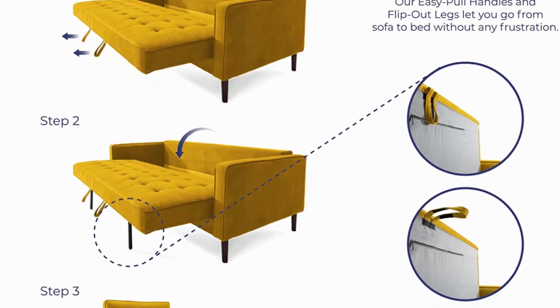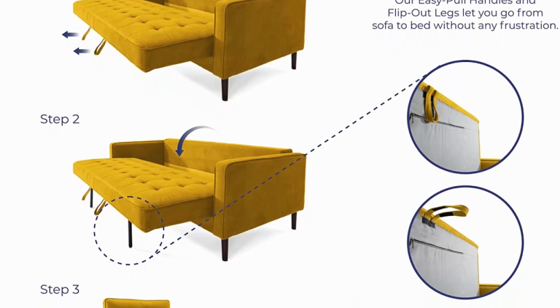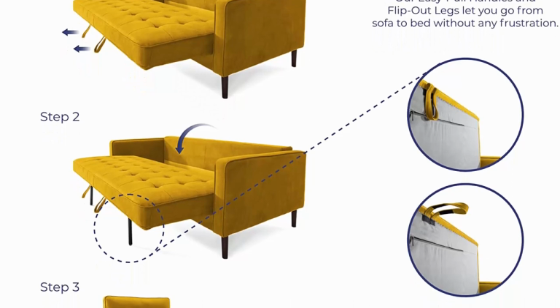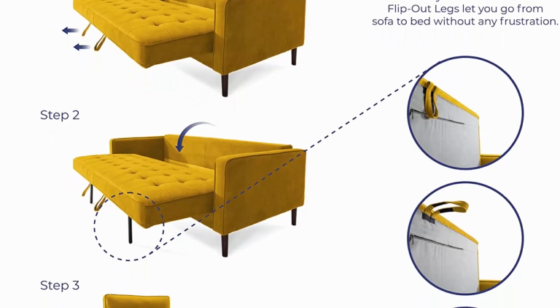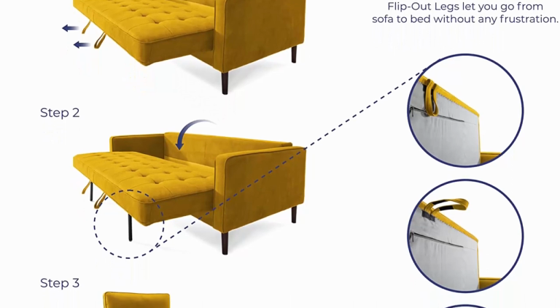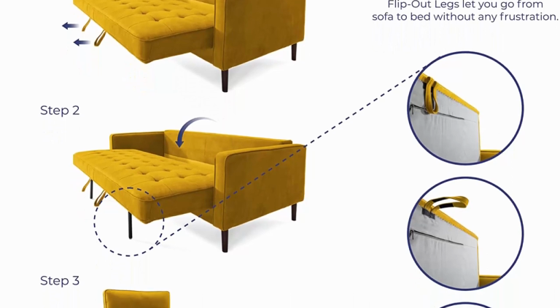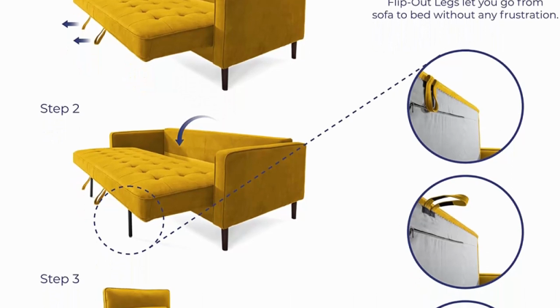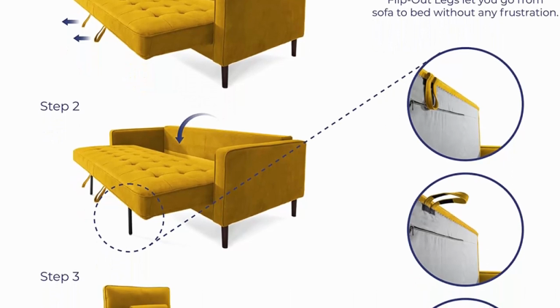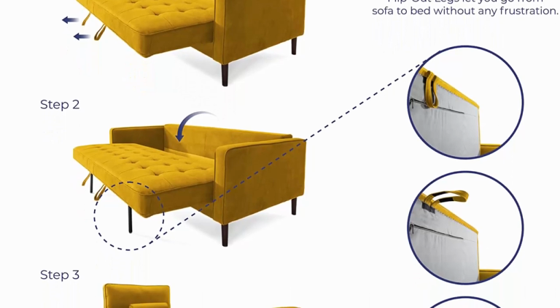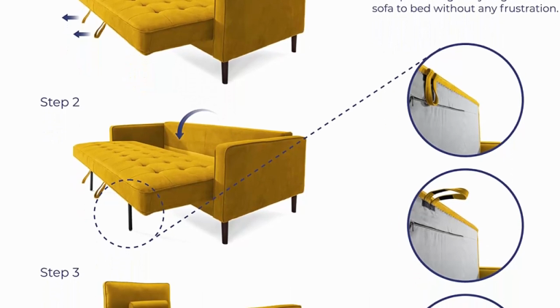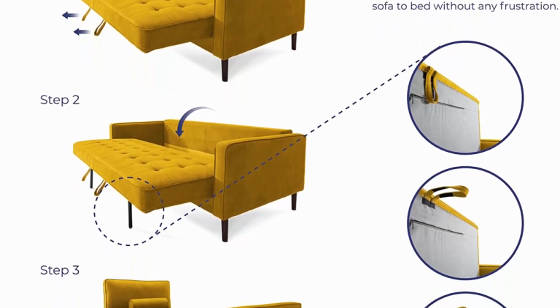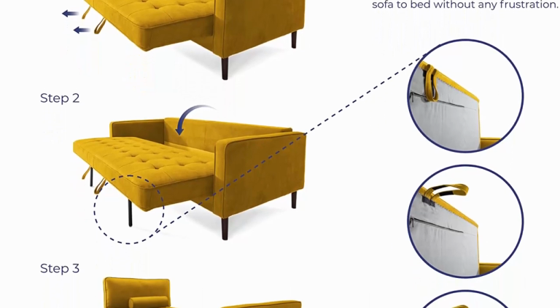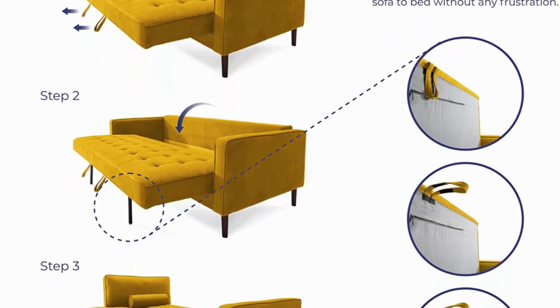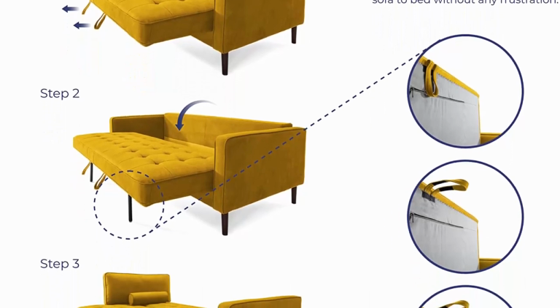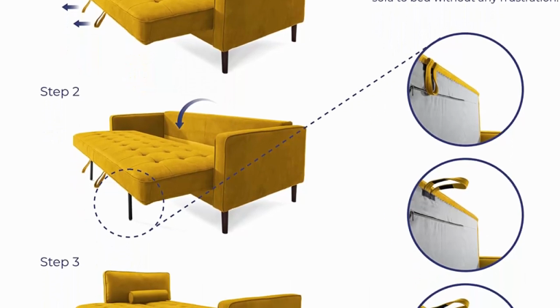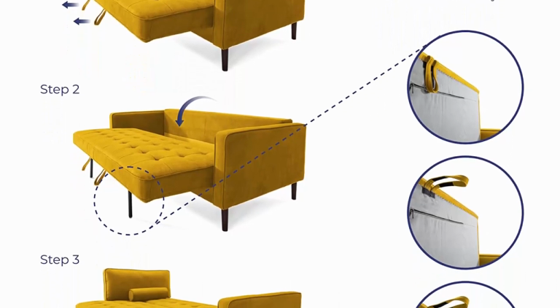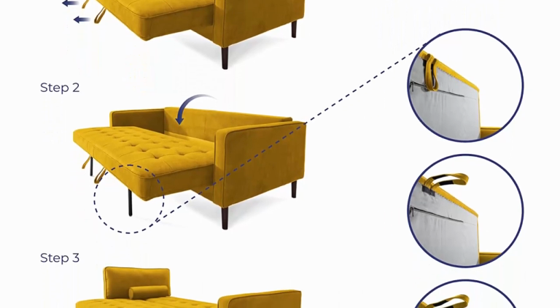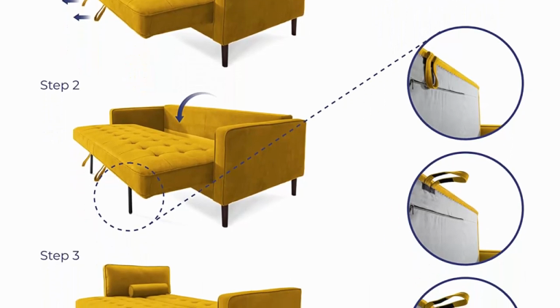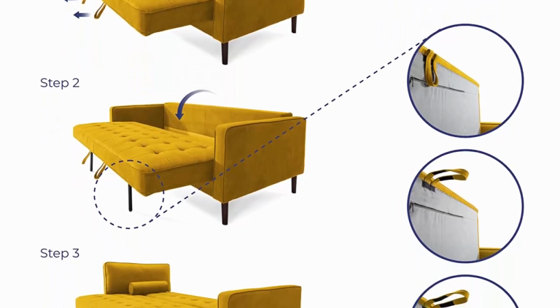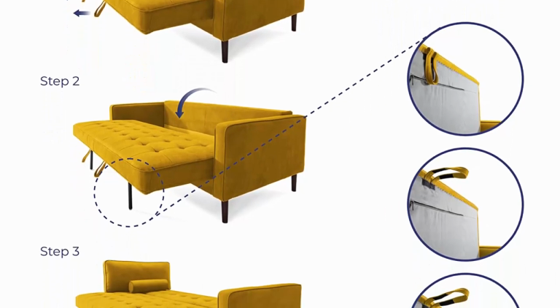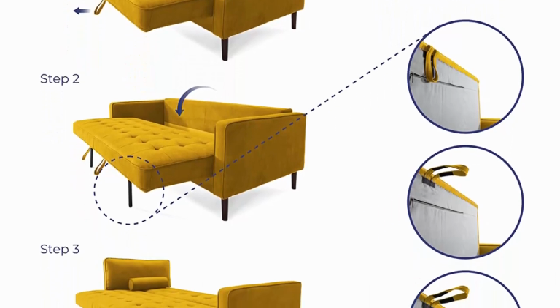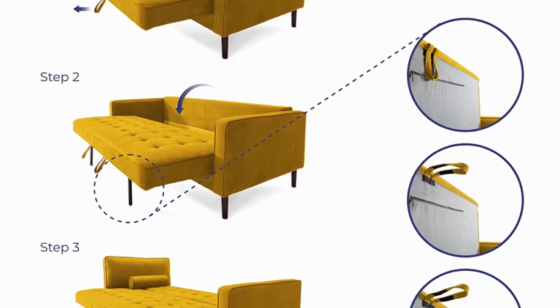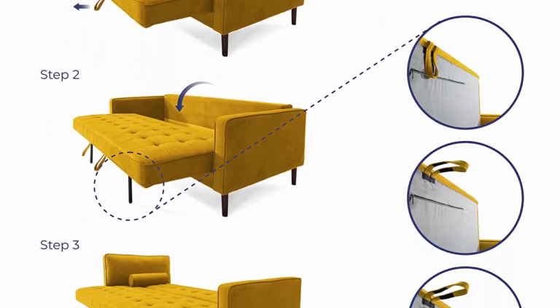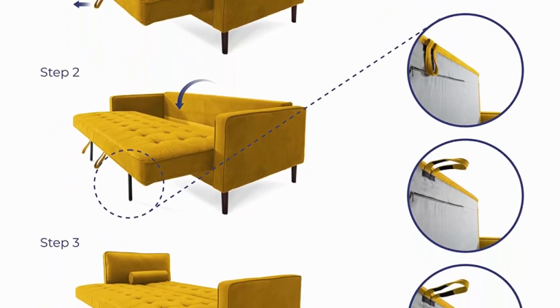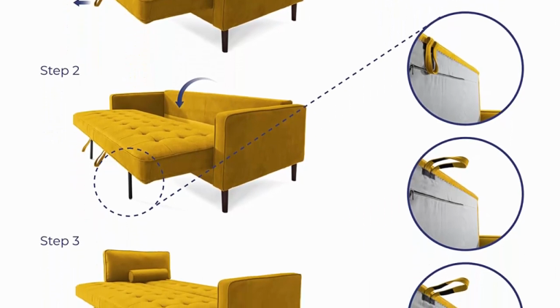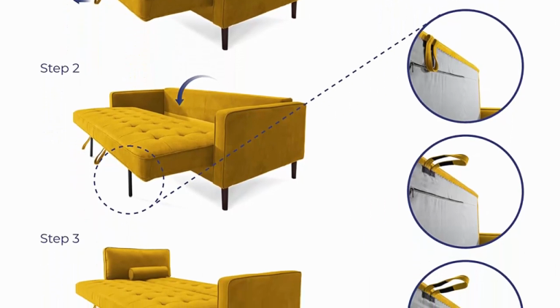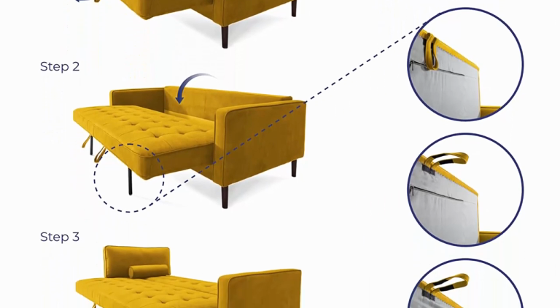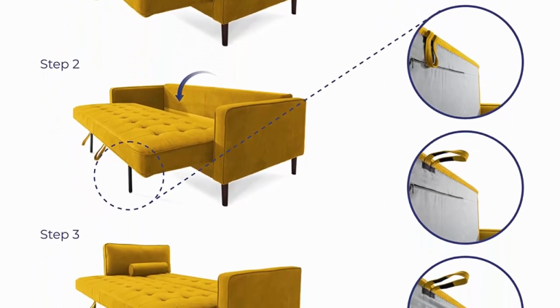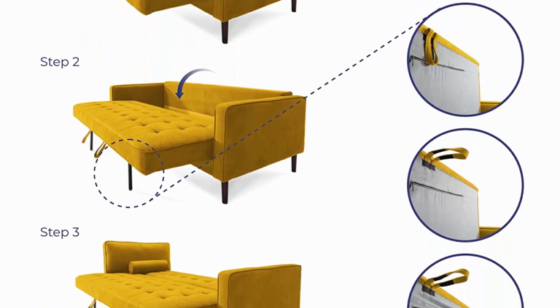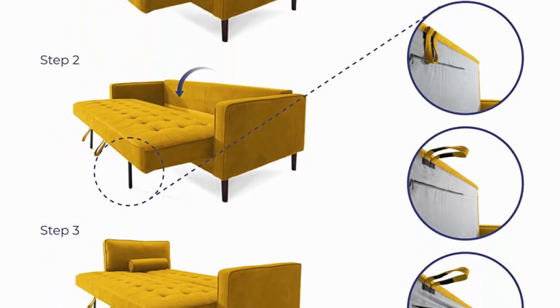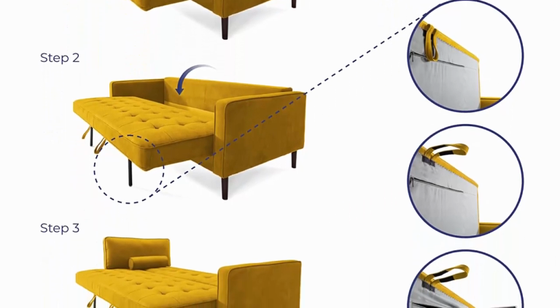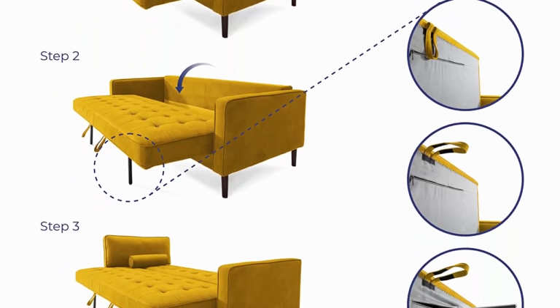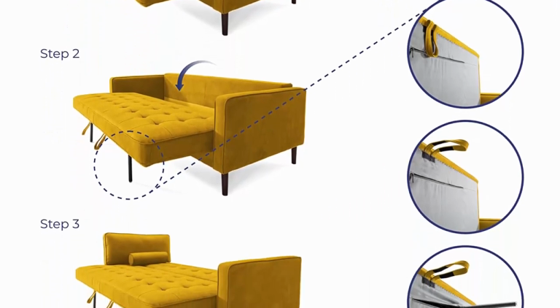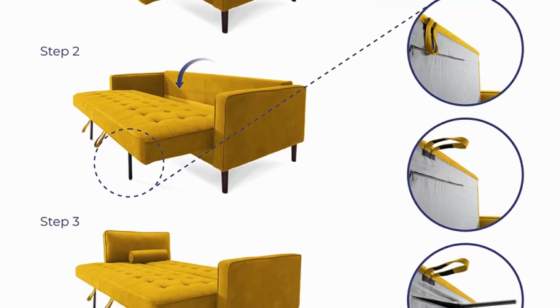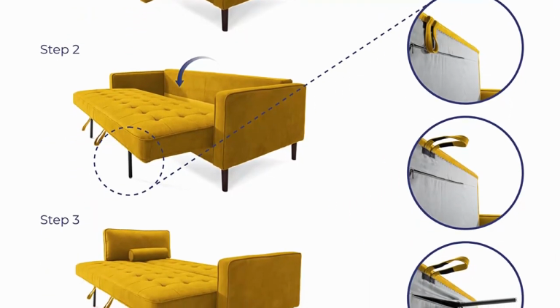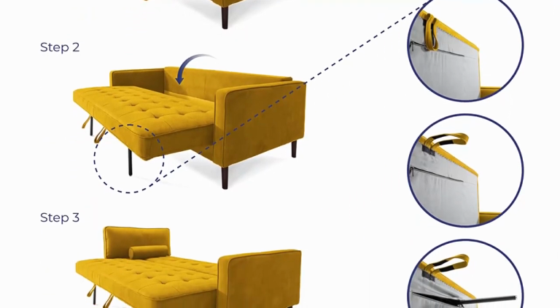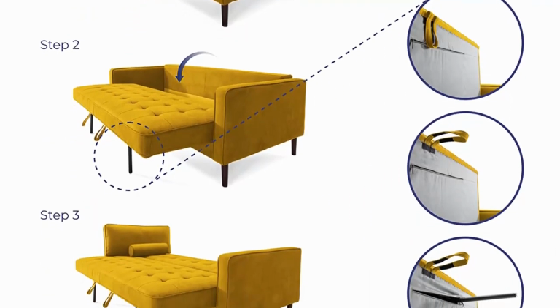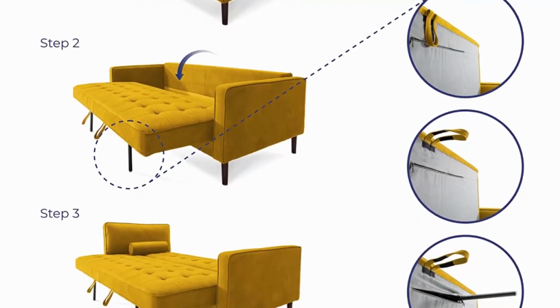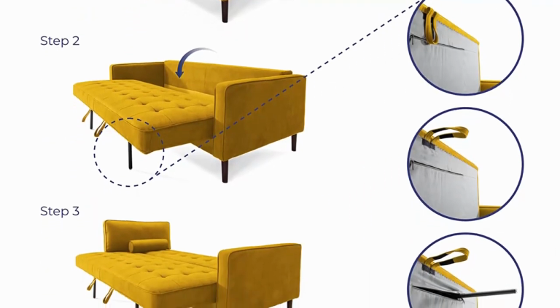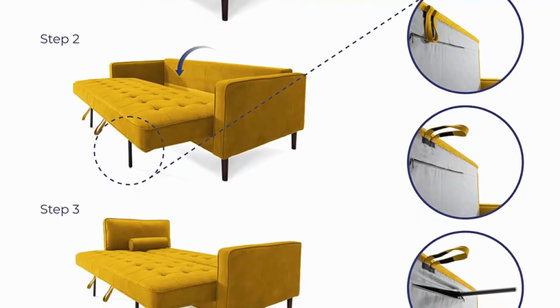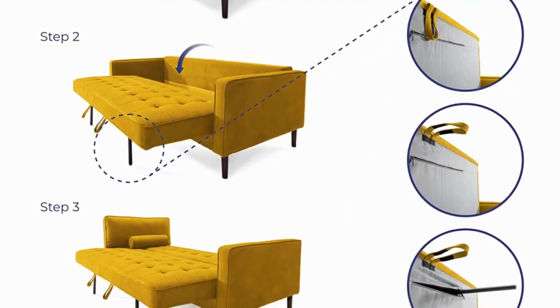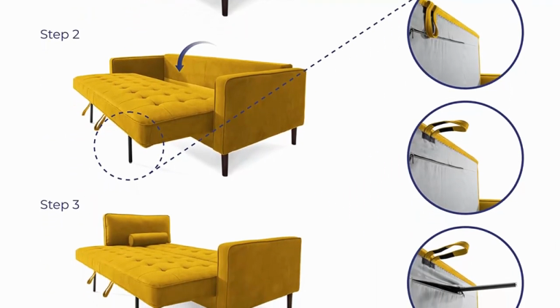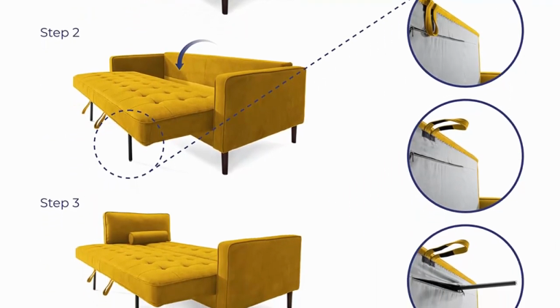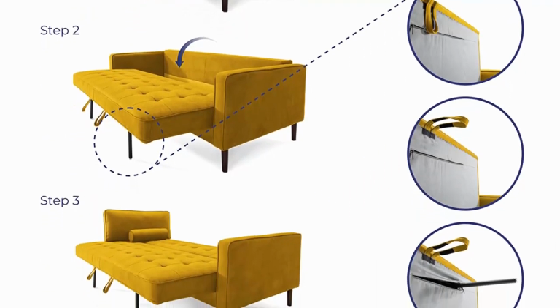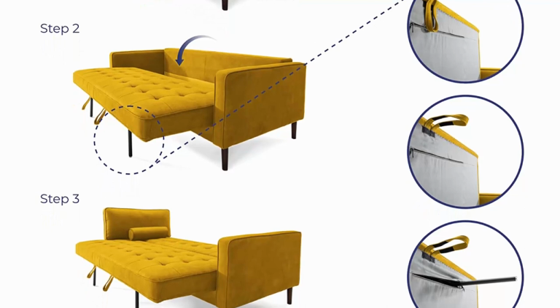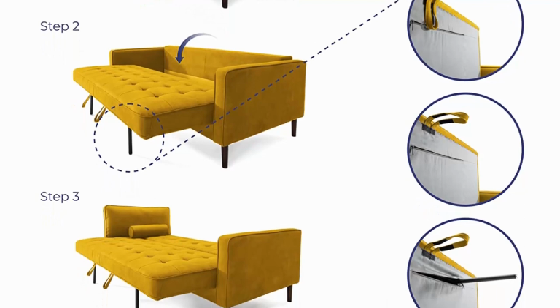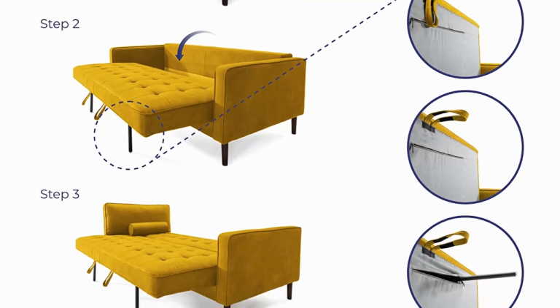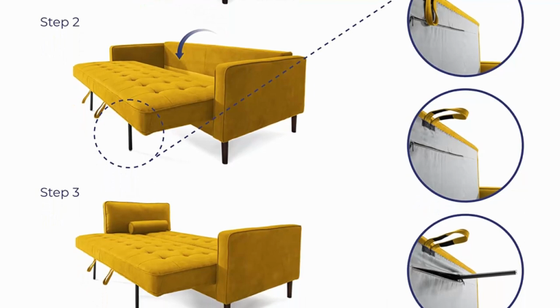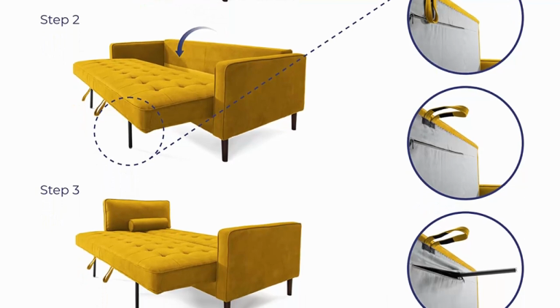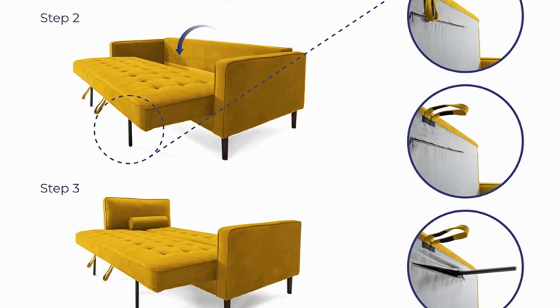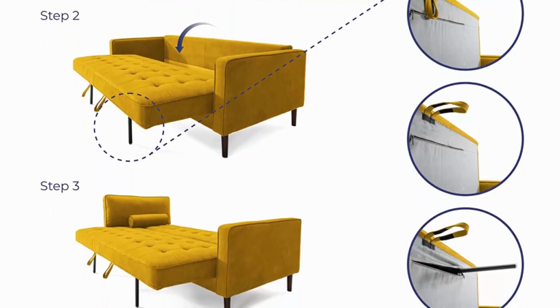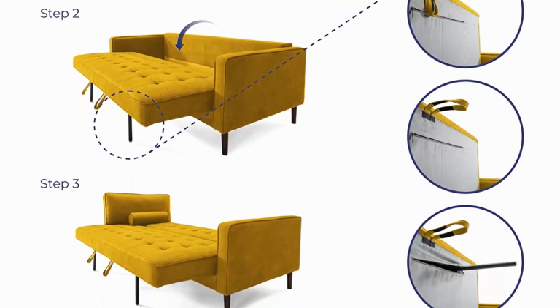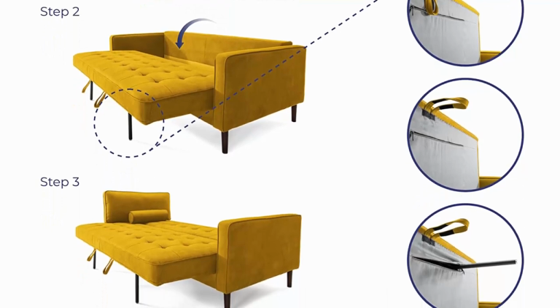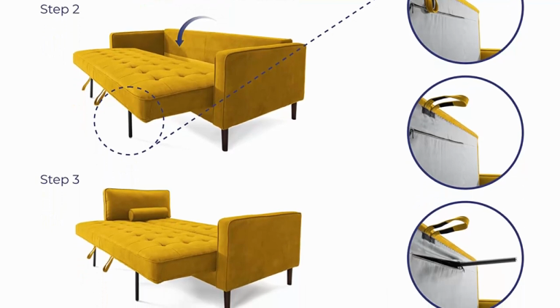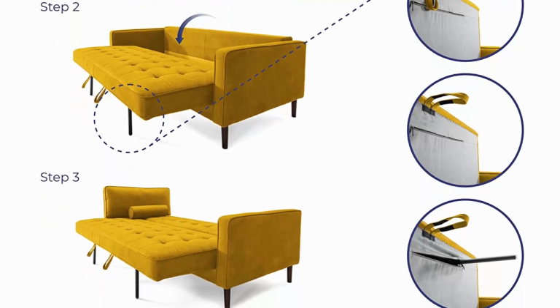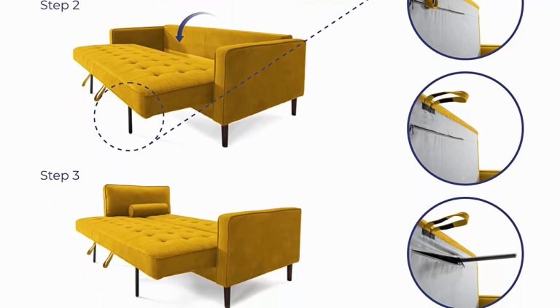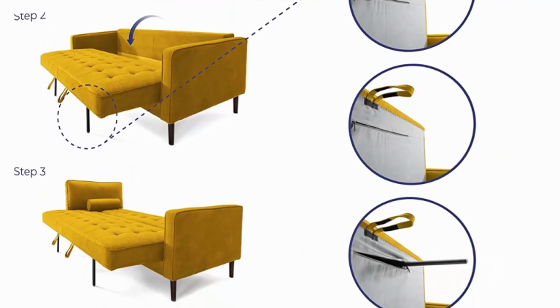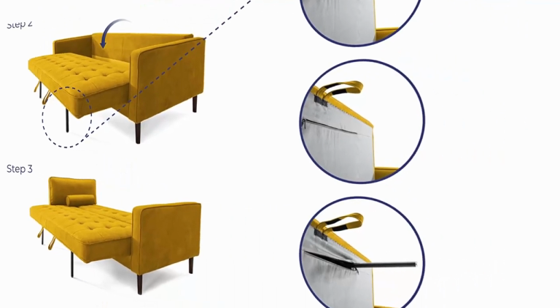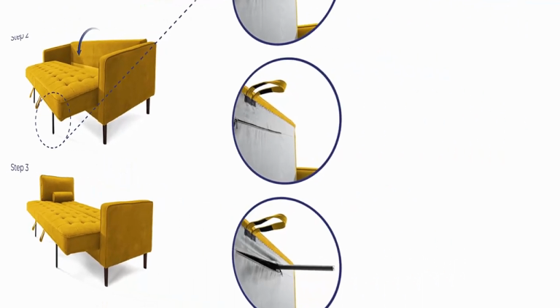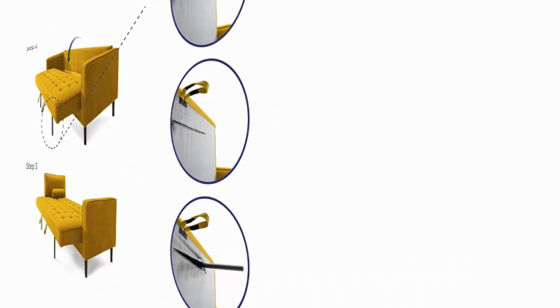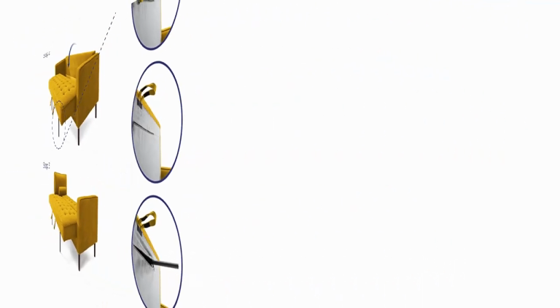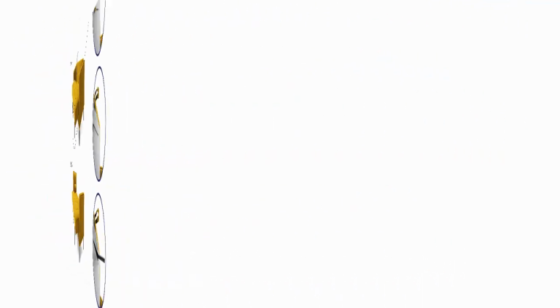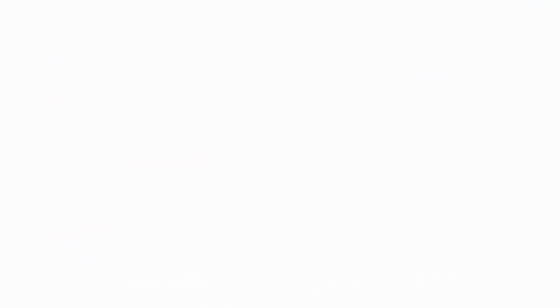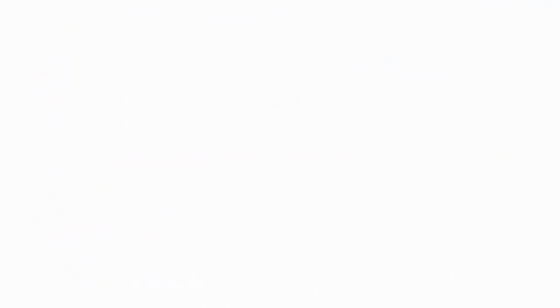Forget about complicated setups and hardware that grabs your fingers, because the new house module will turn into a bed in three steps.